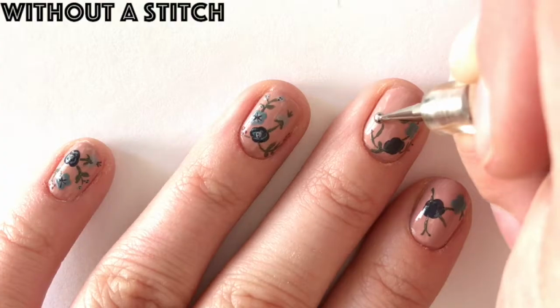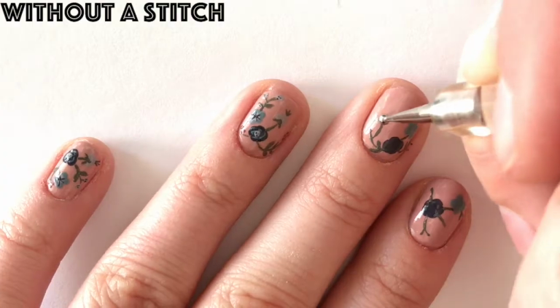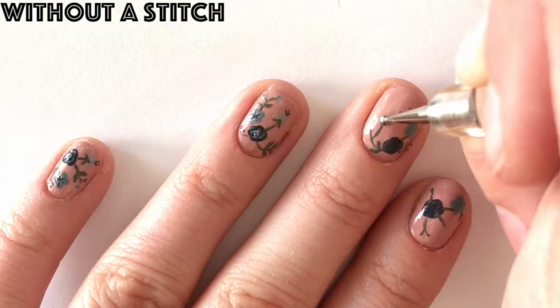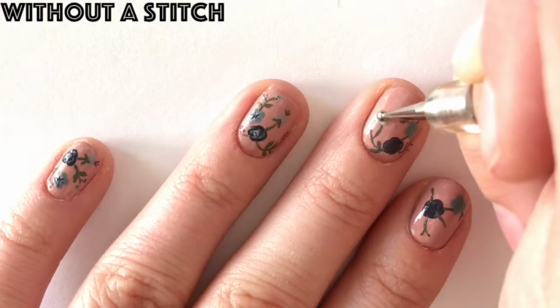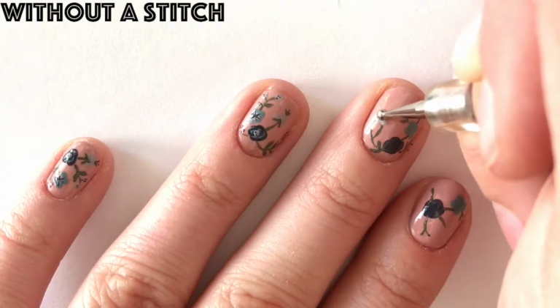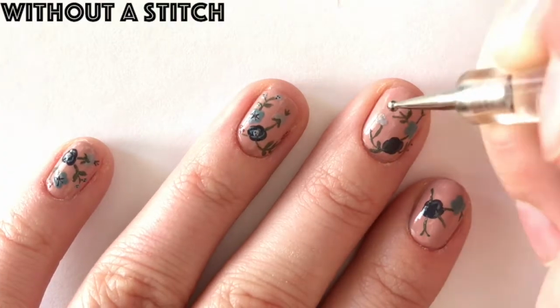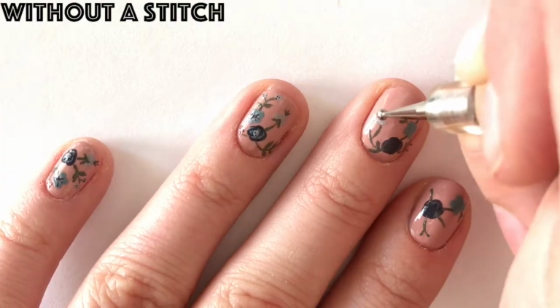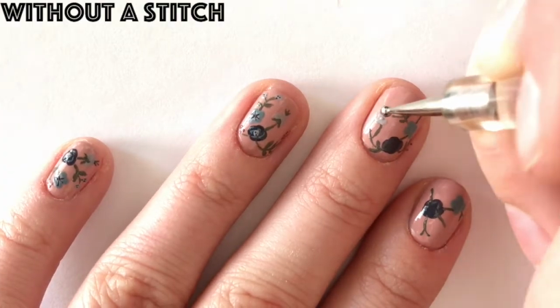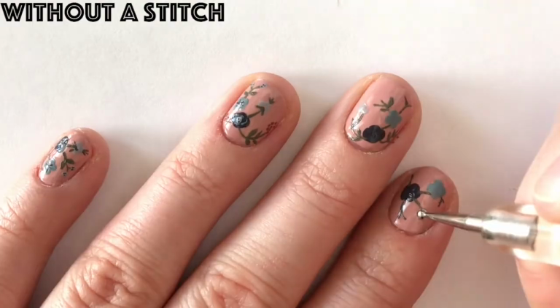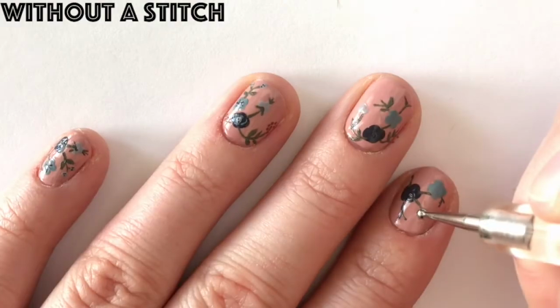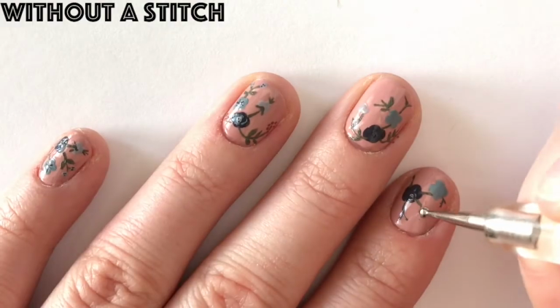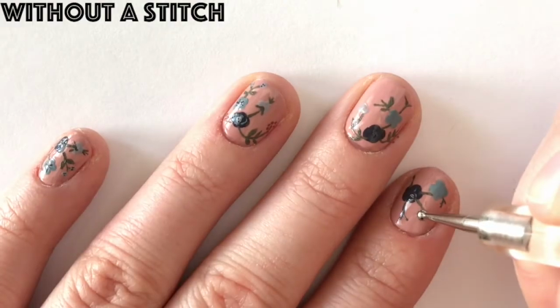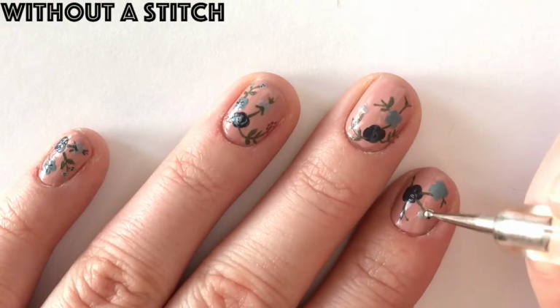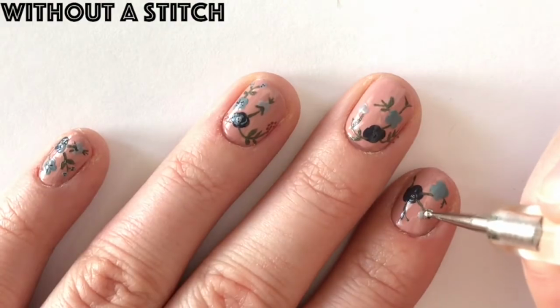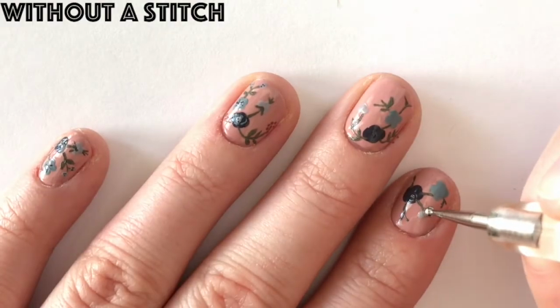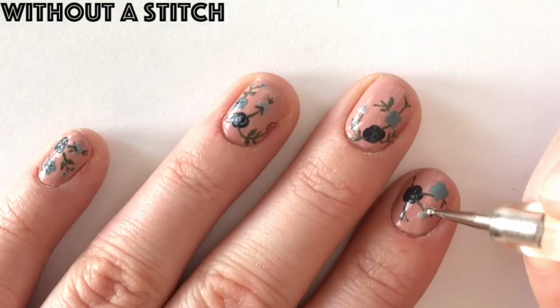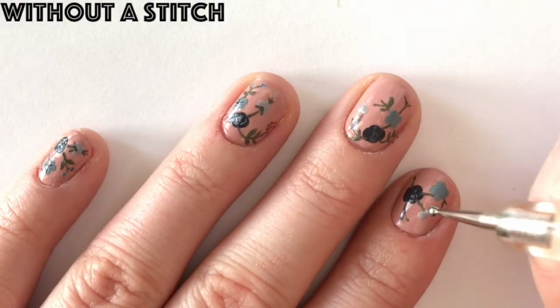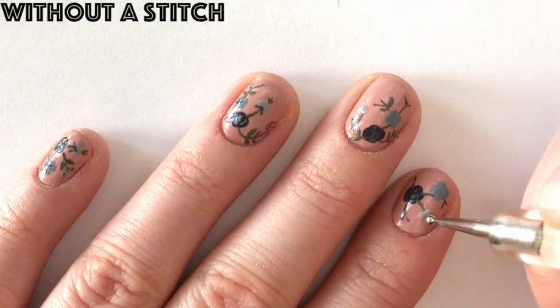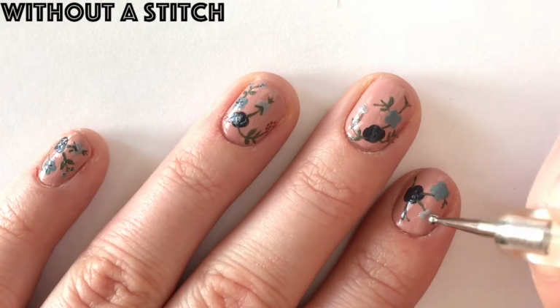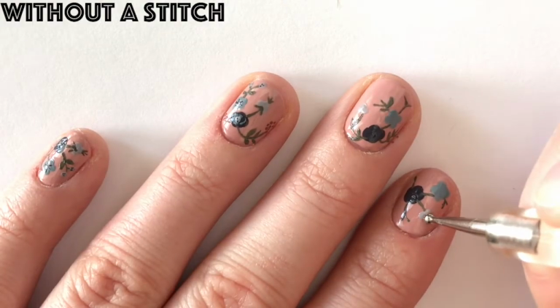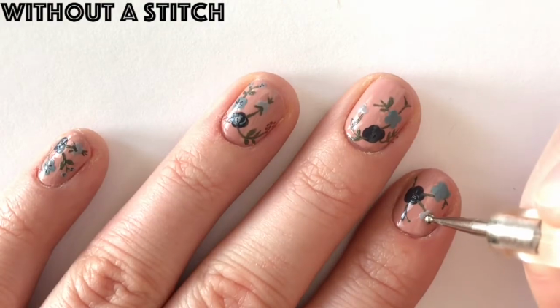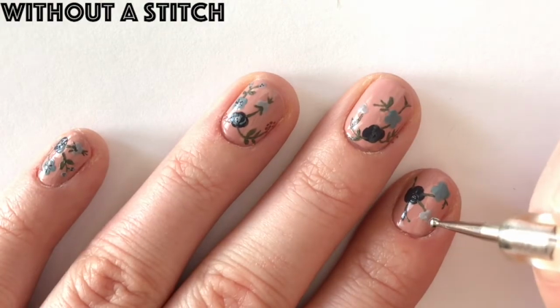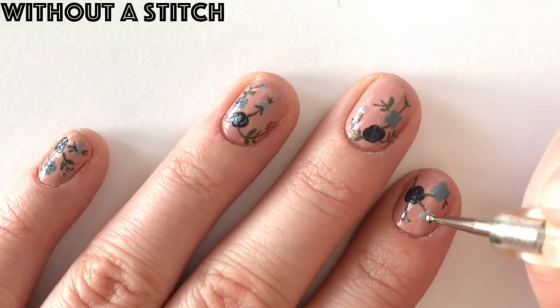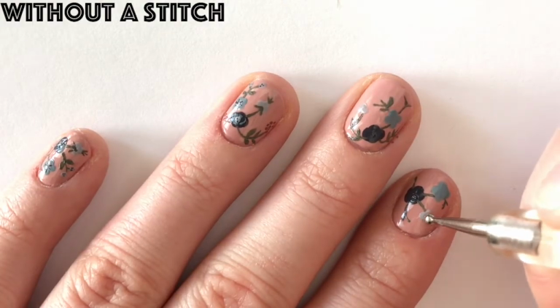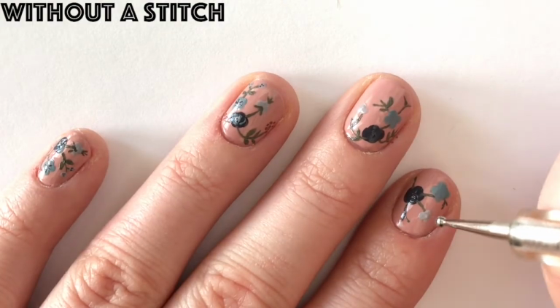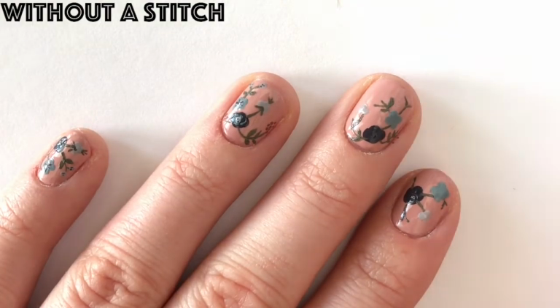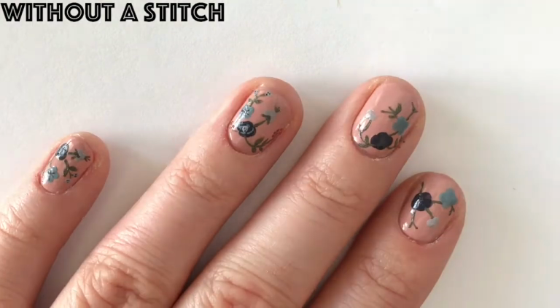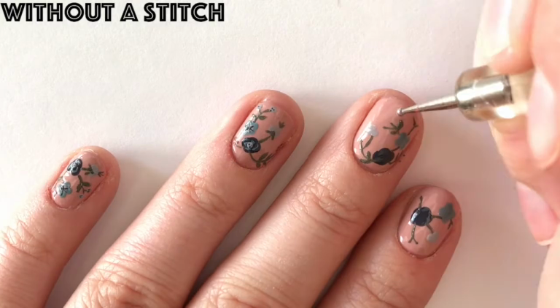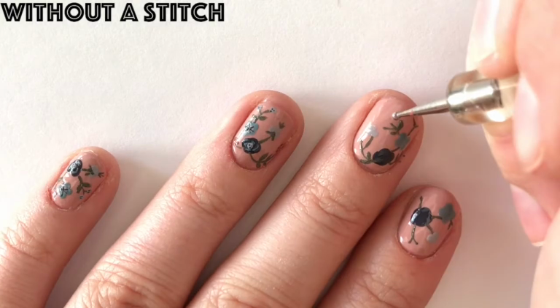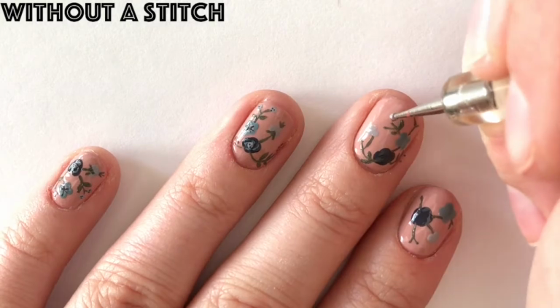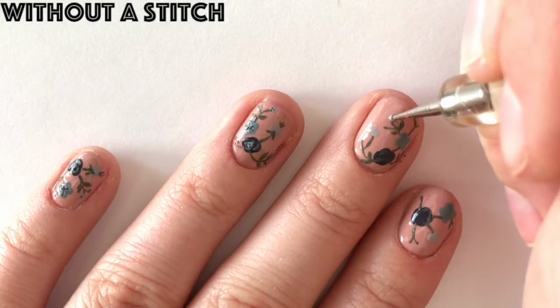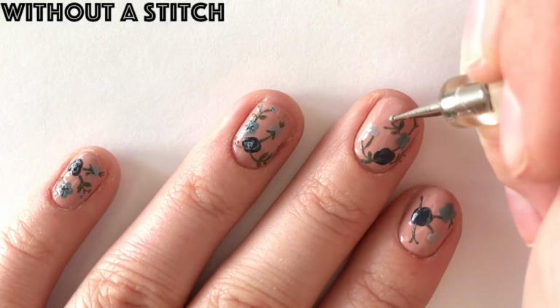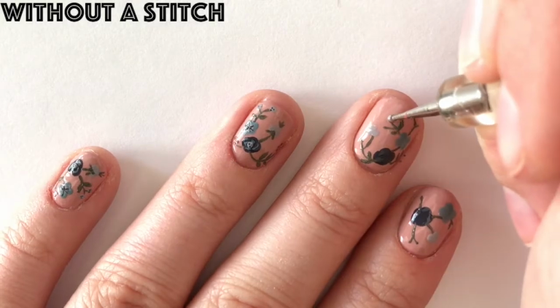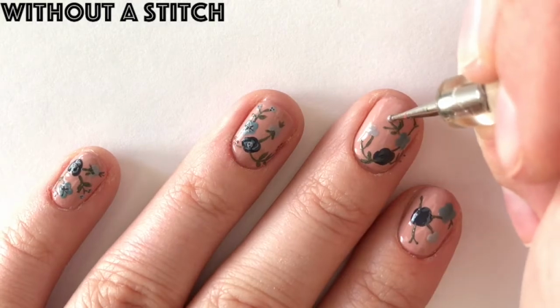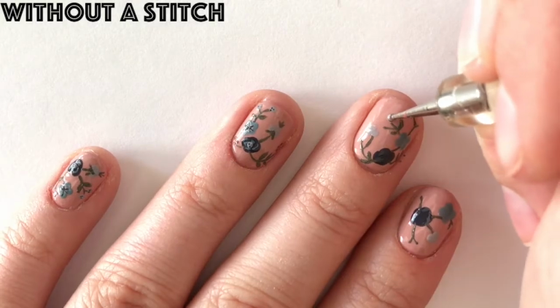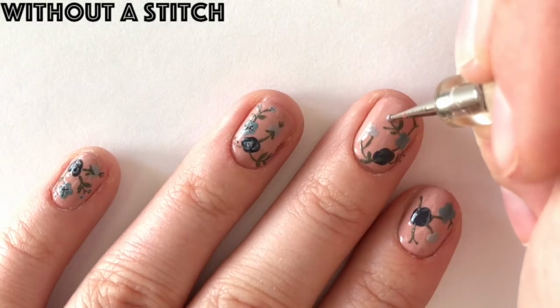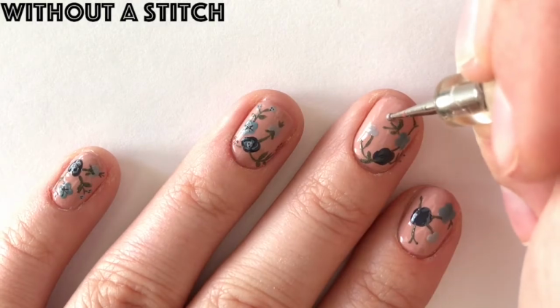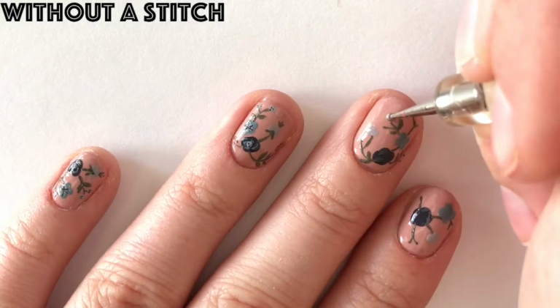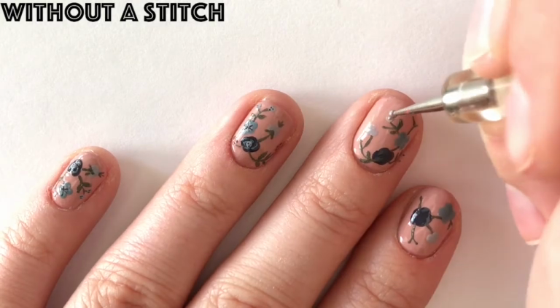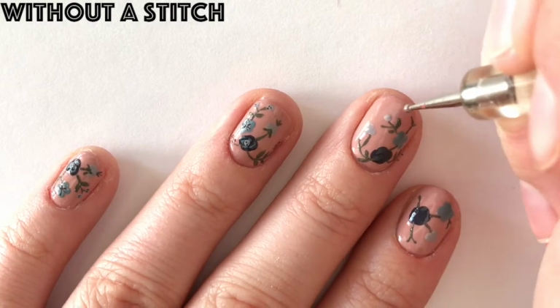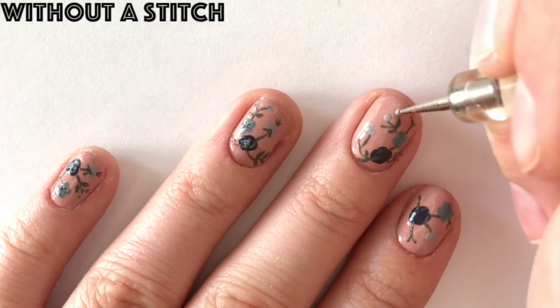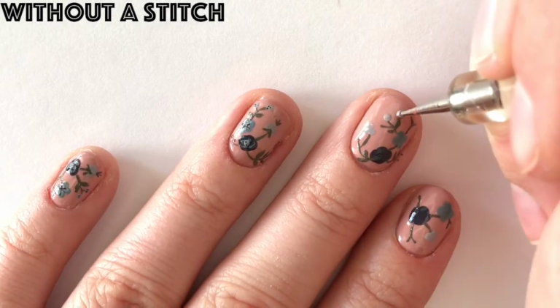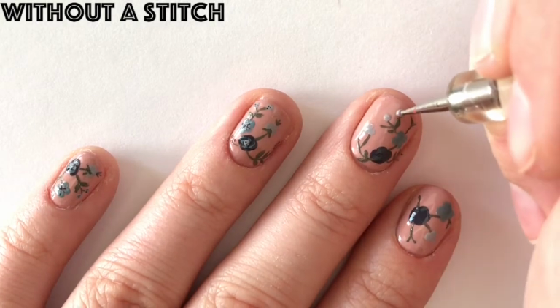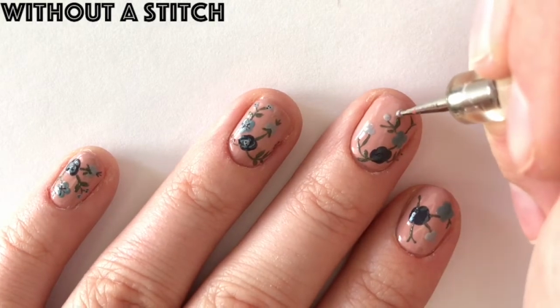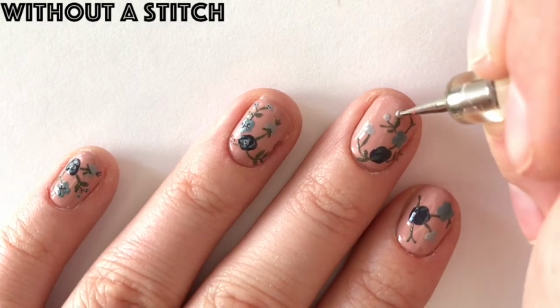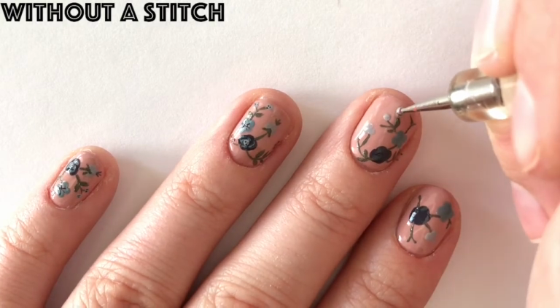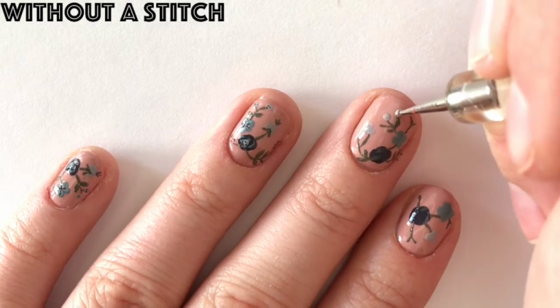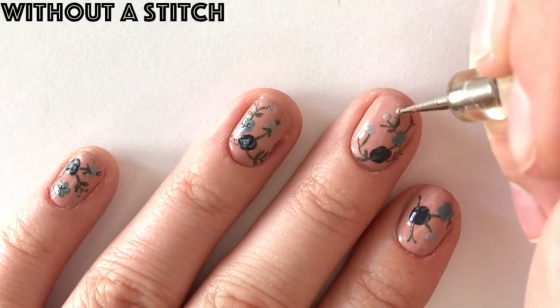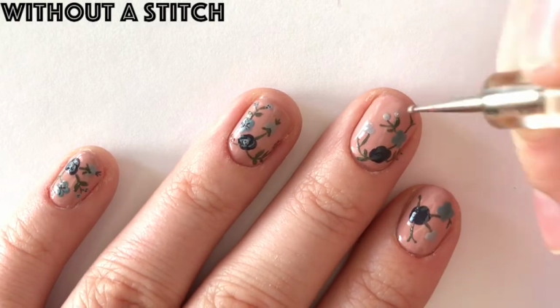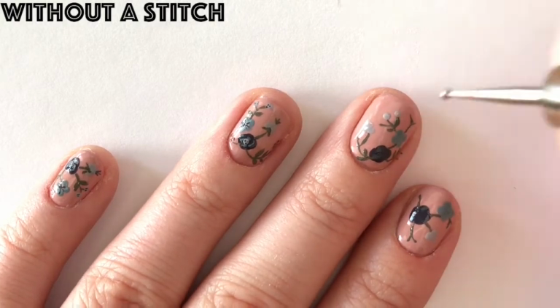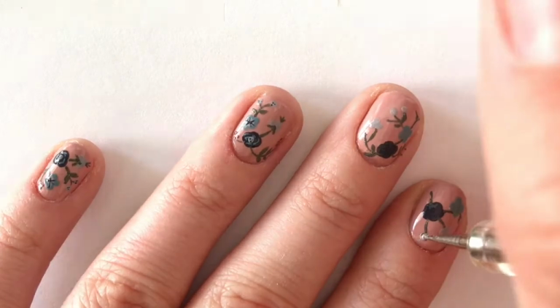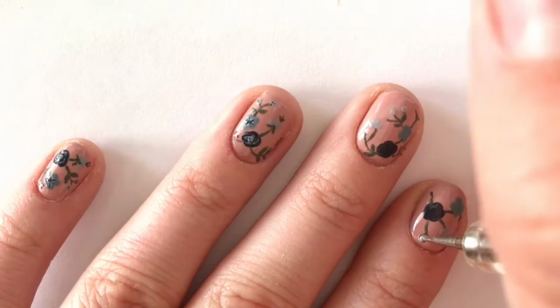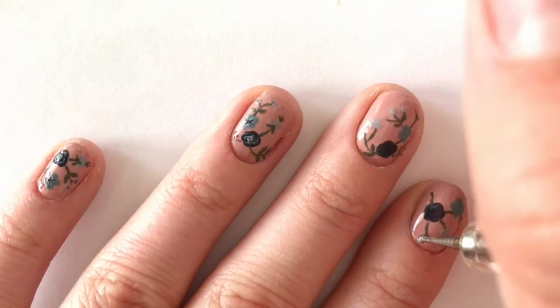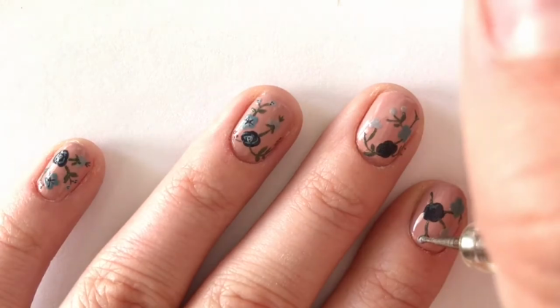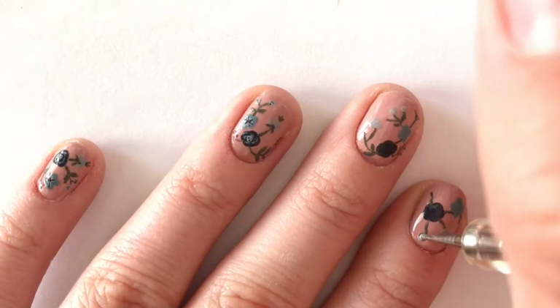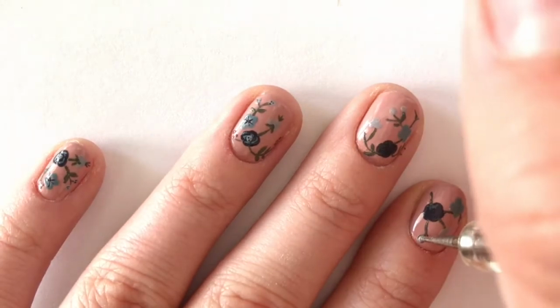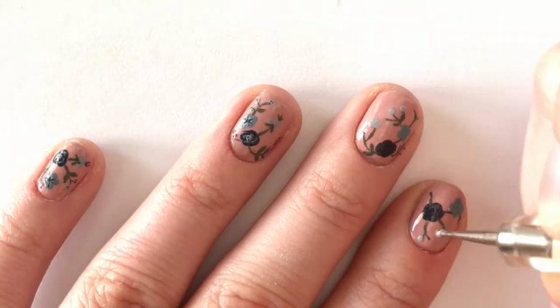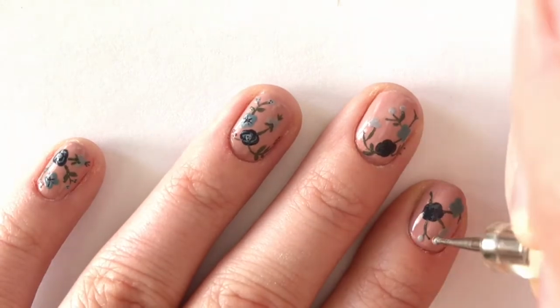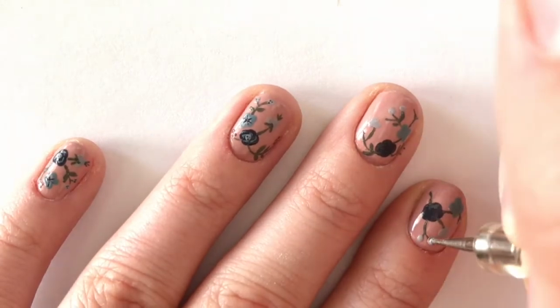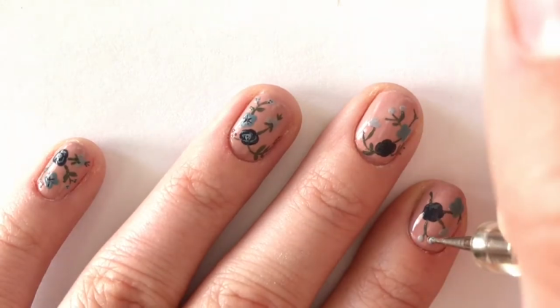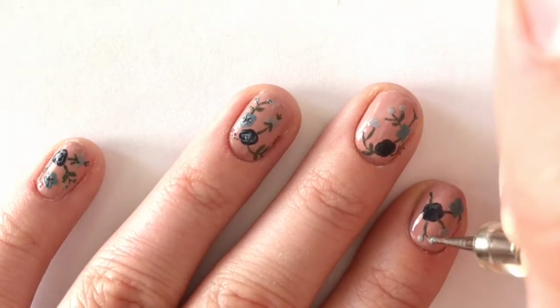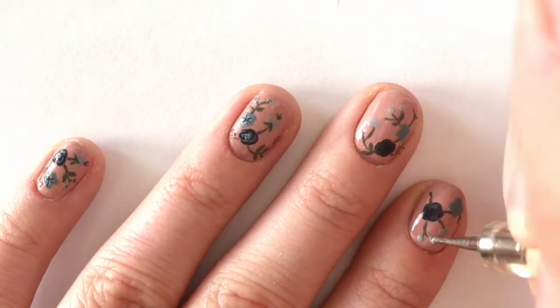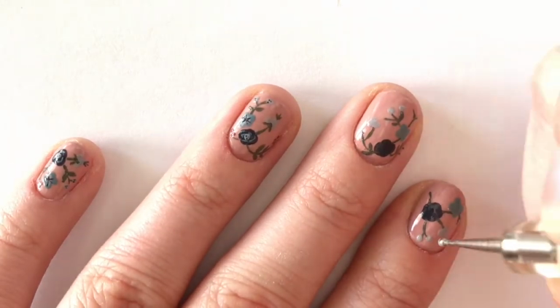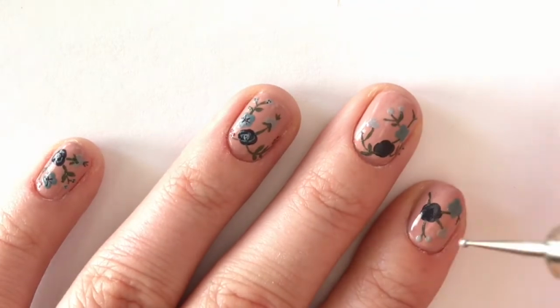We're going to continue adding our floral details by using Without a Stitch and adding a flower with three dots and two flowers with one dot each.